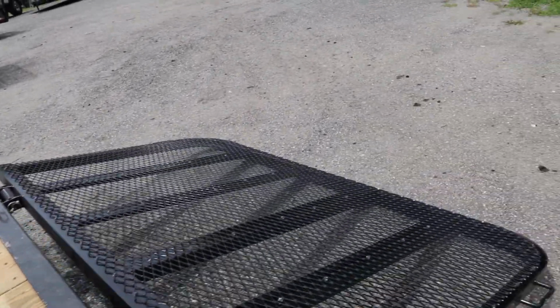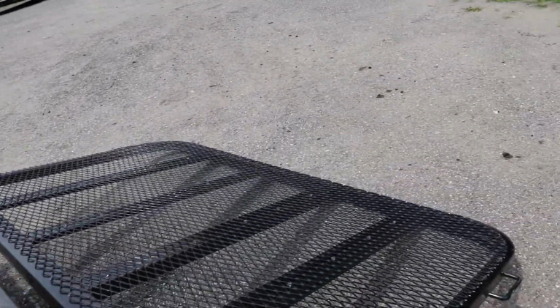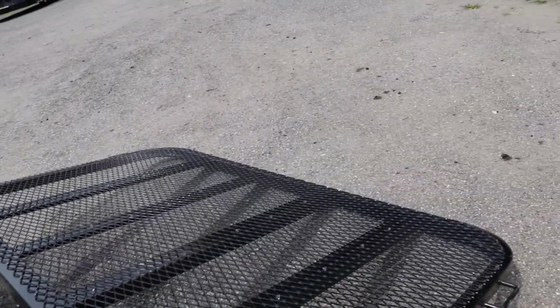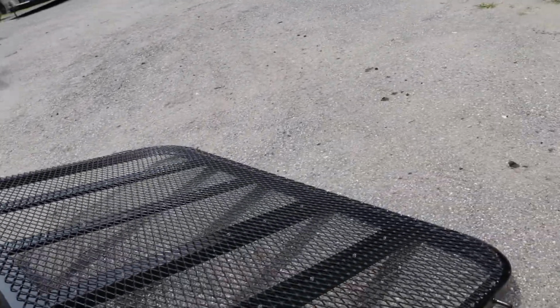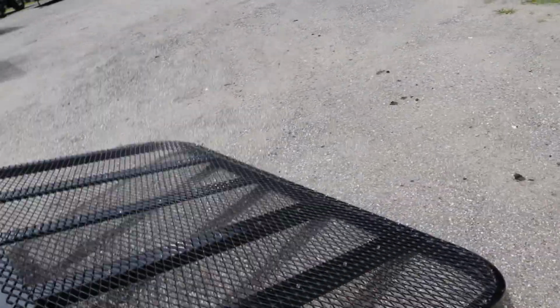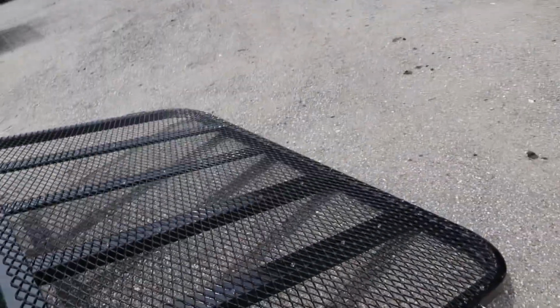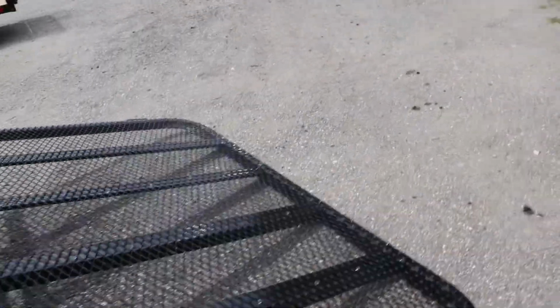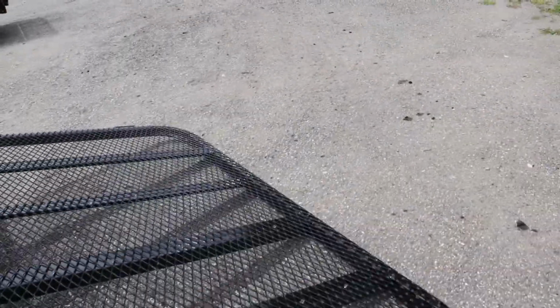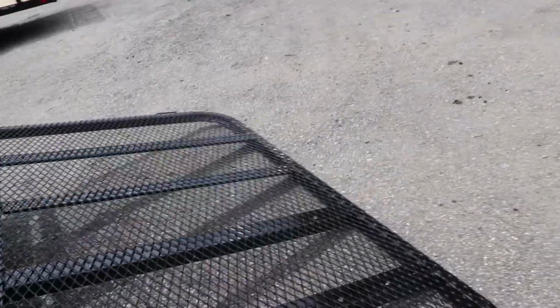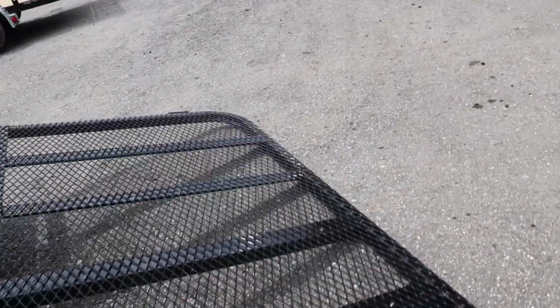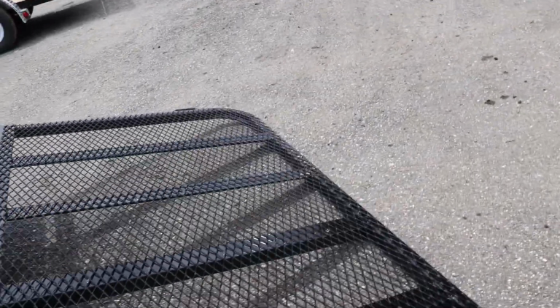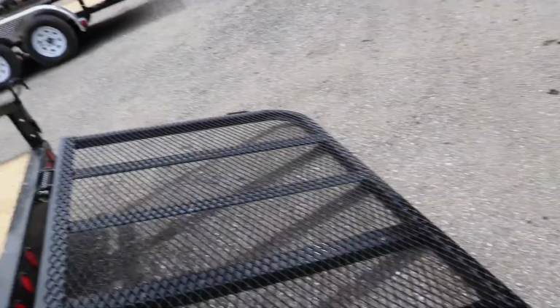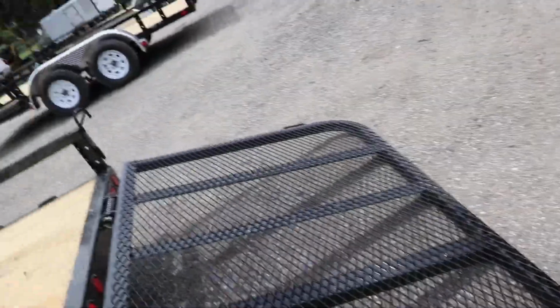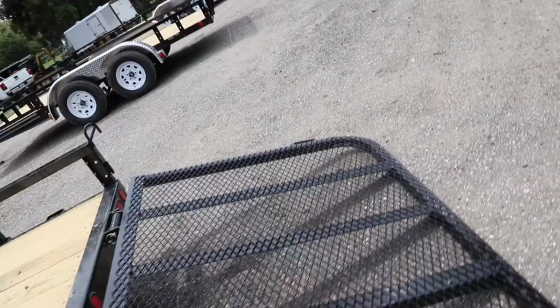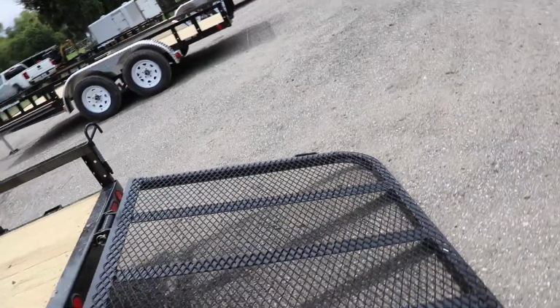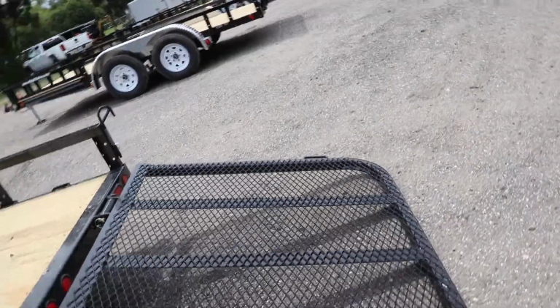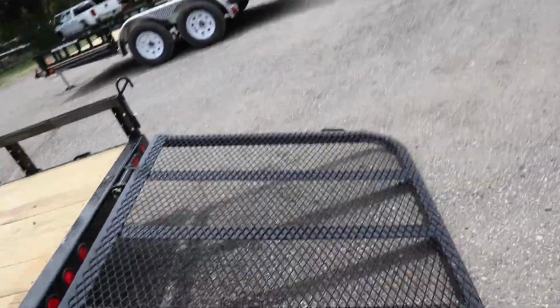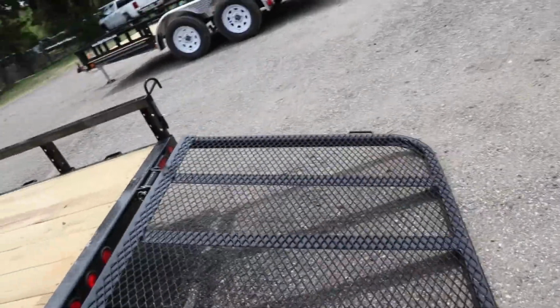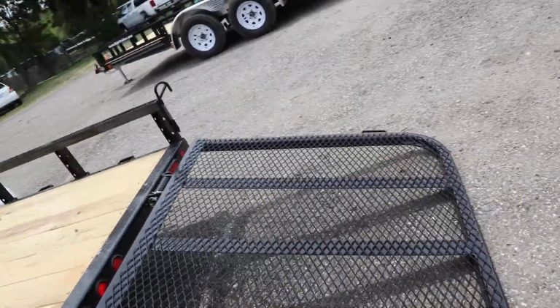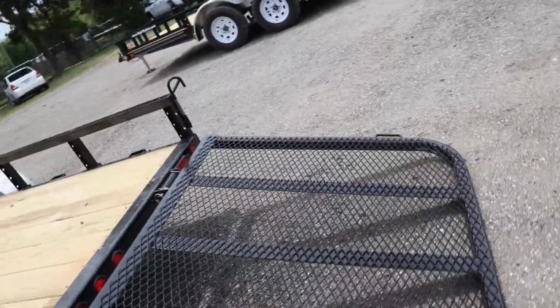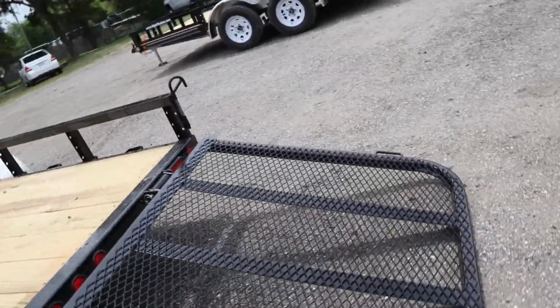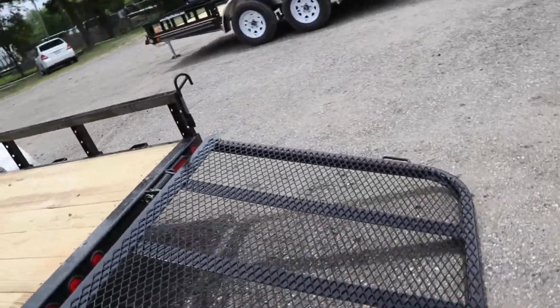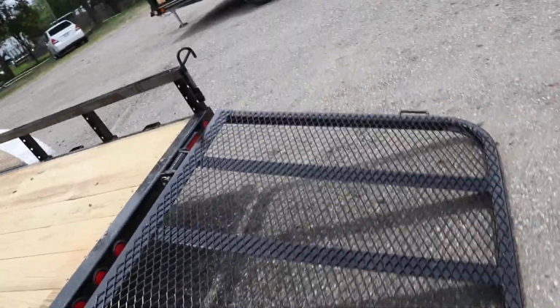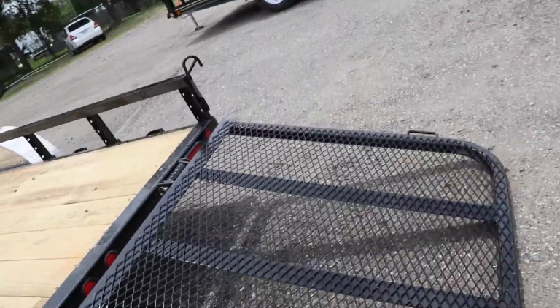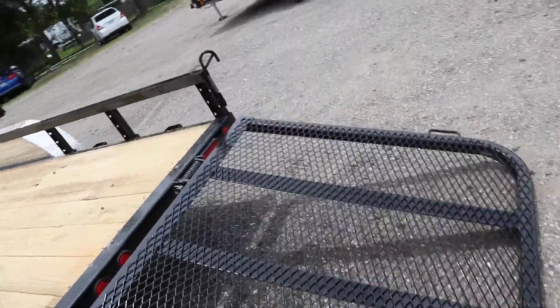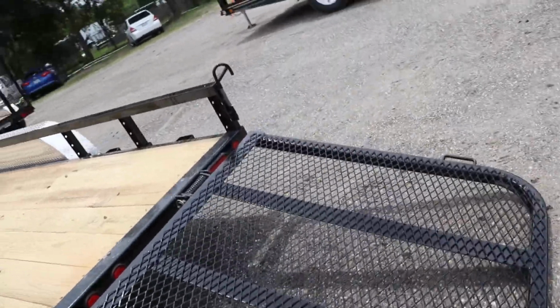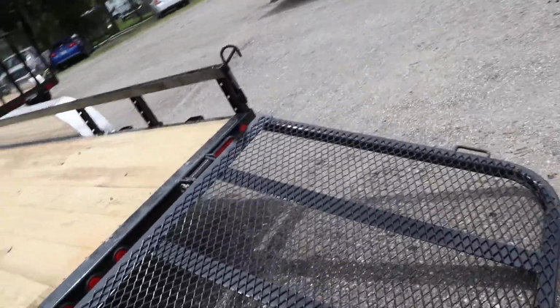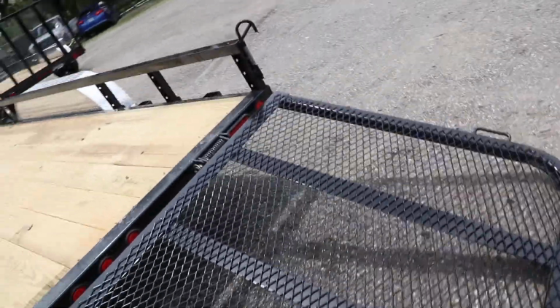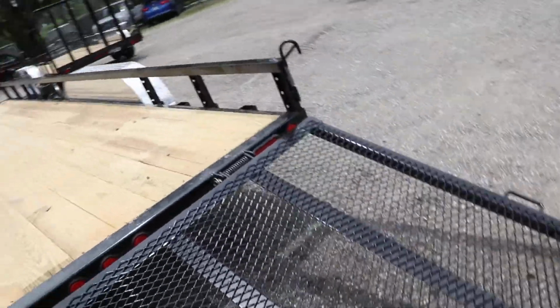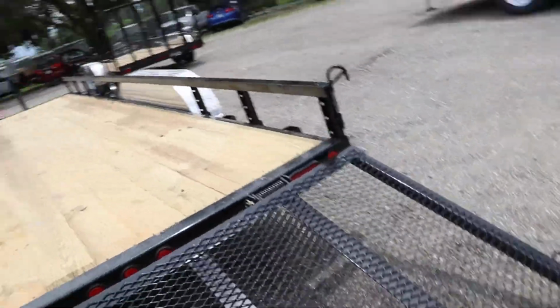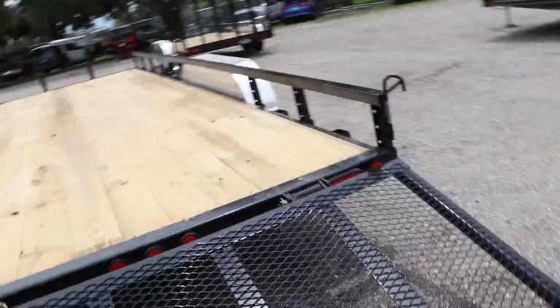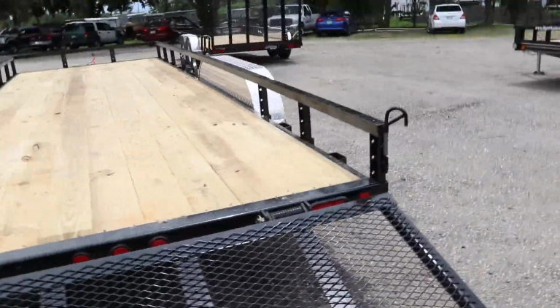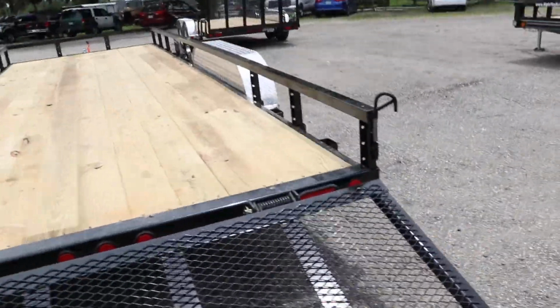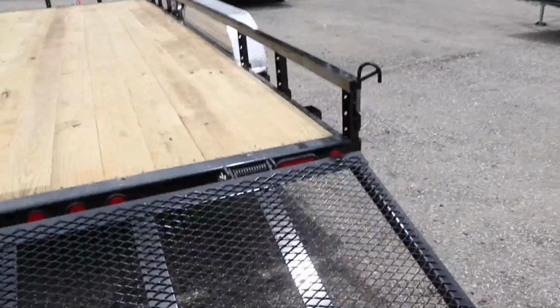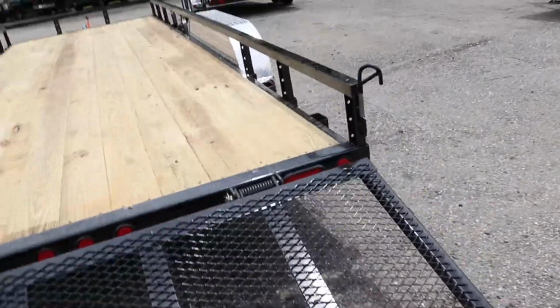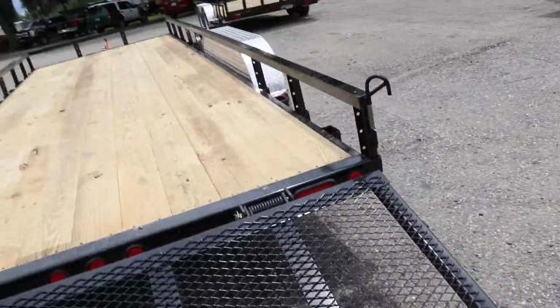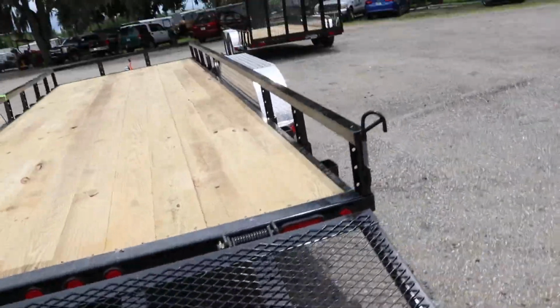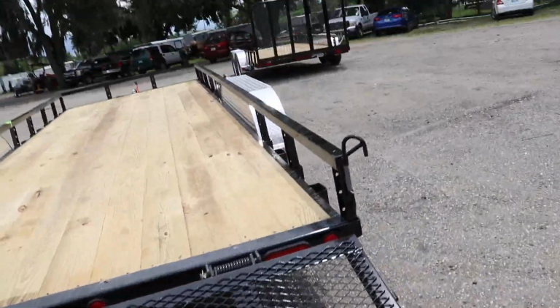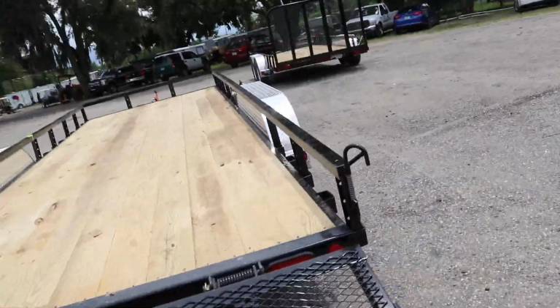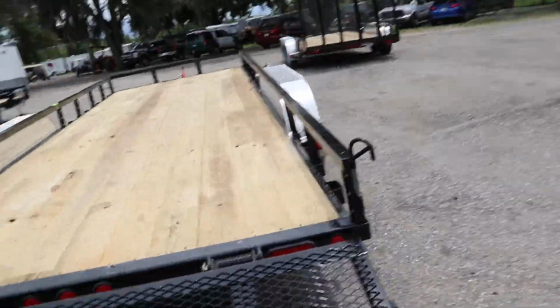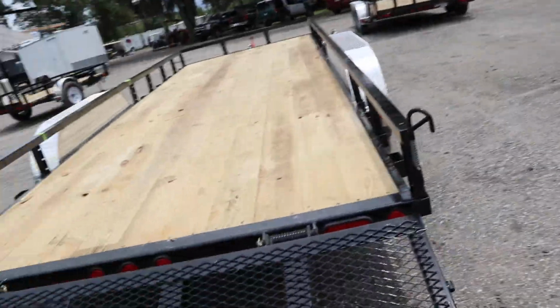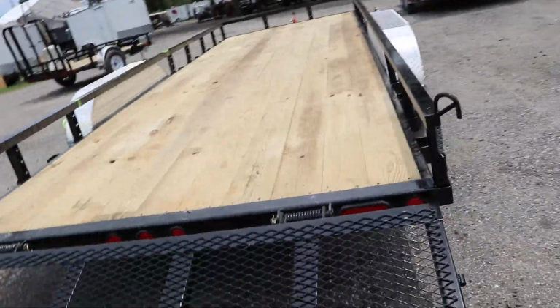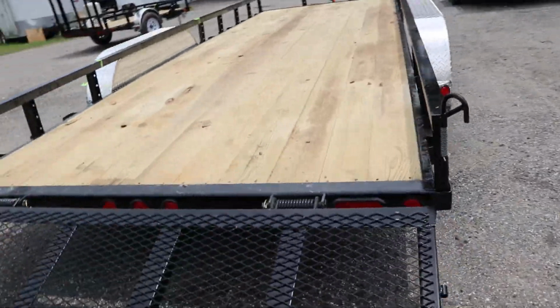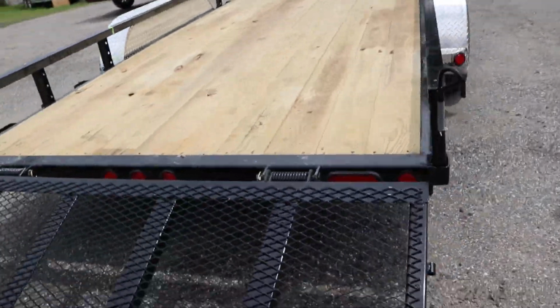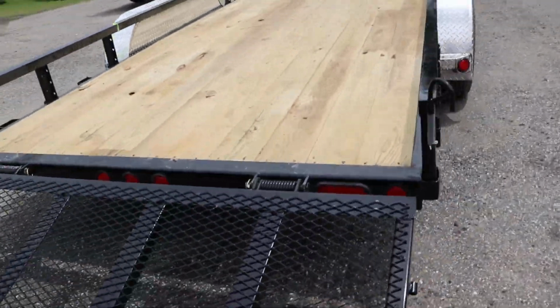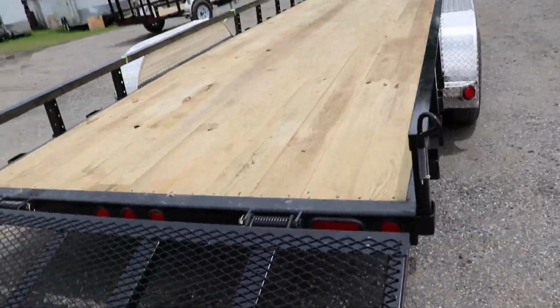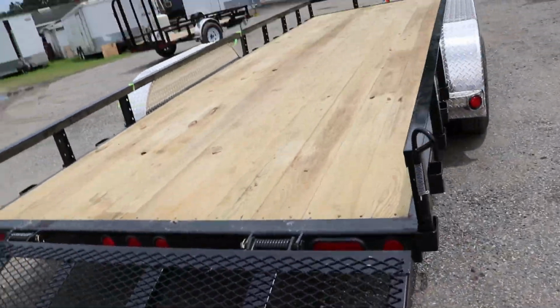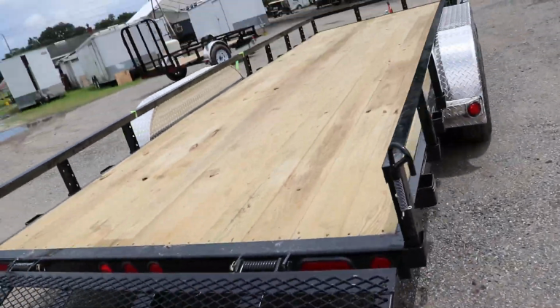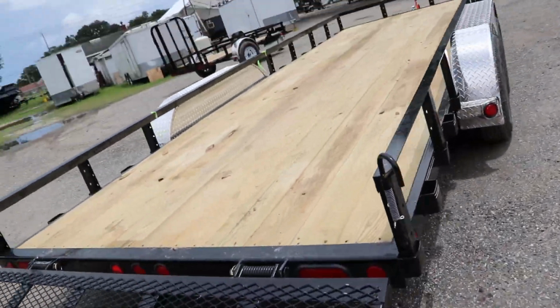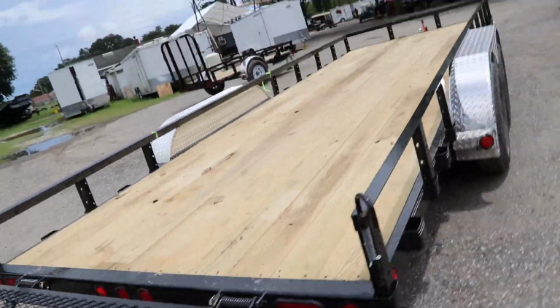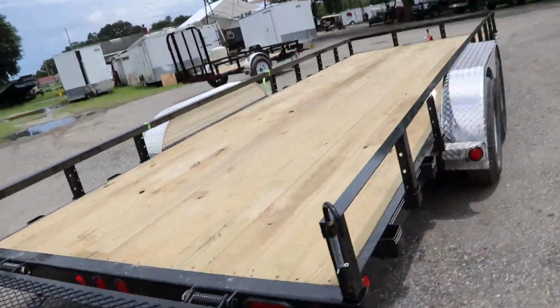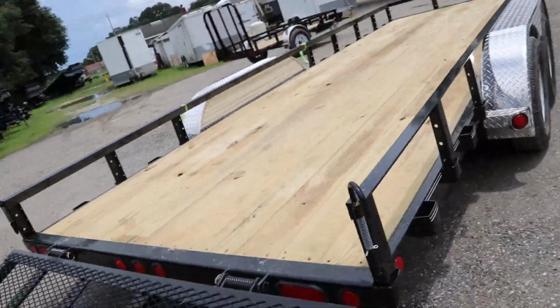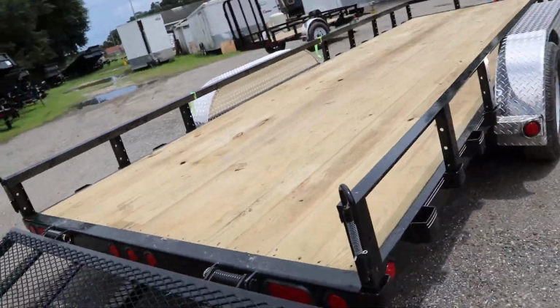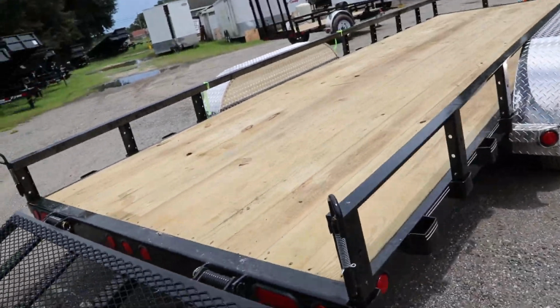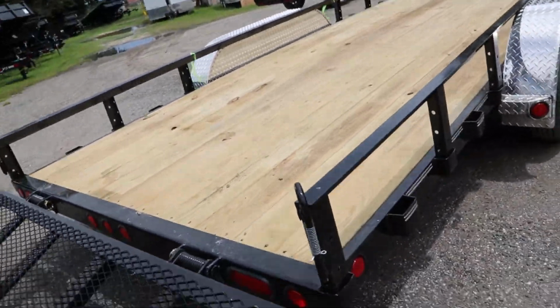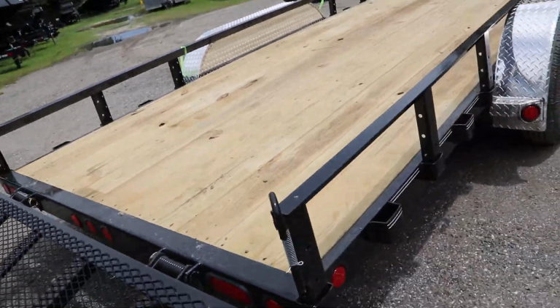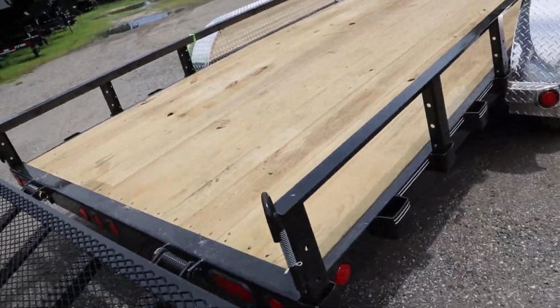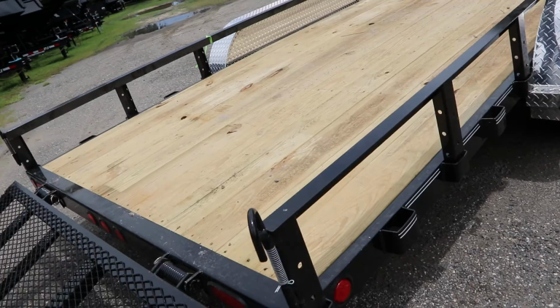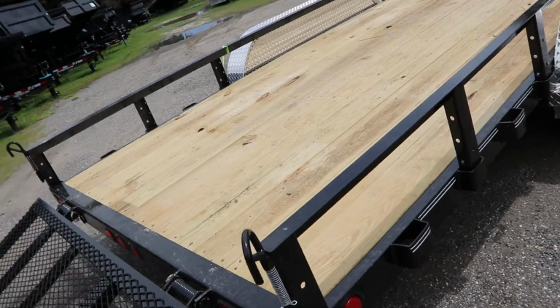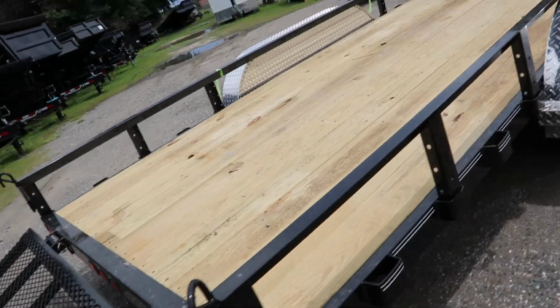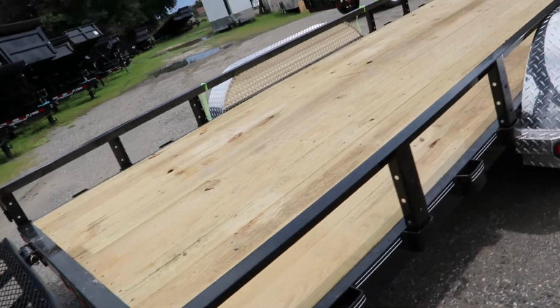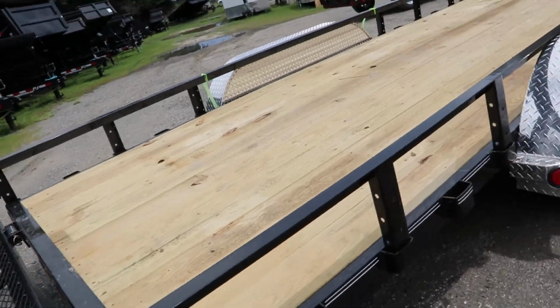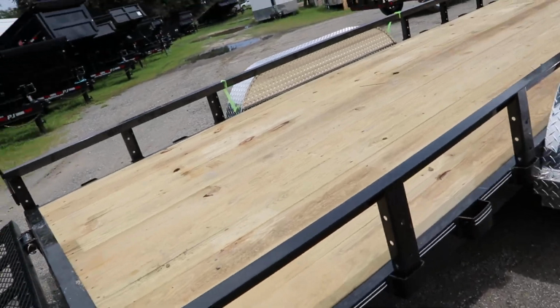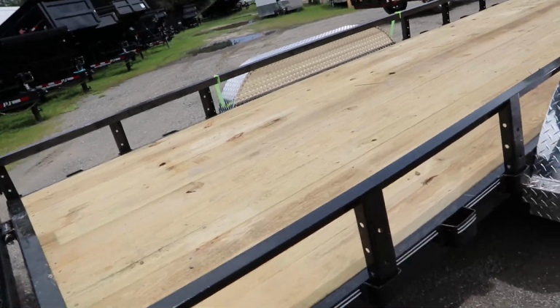It also features a heavy duty steel mesh ramp. That was a quick look at this PJ Utility trailer.